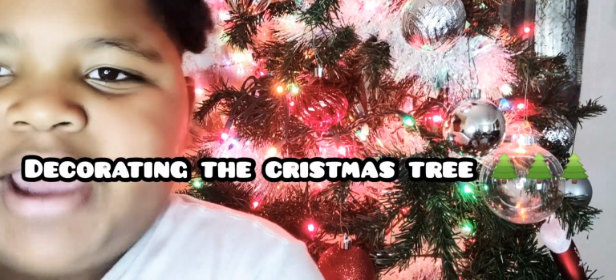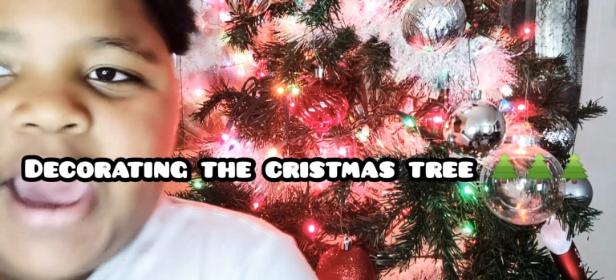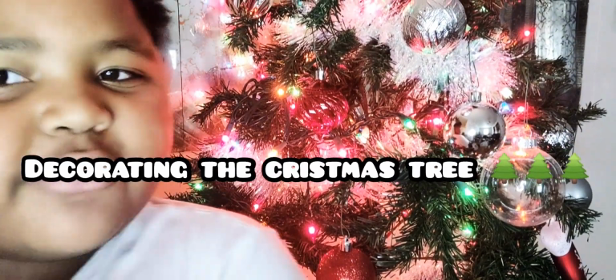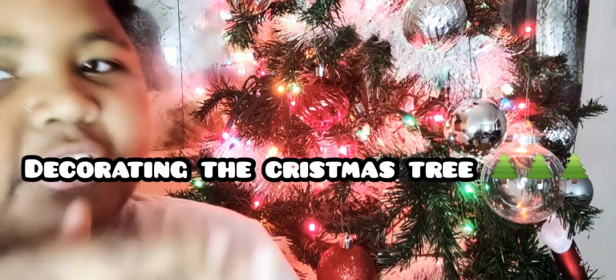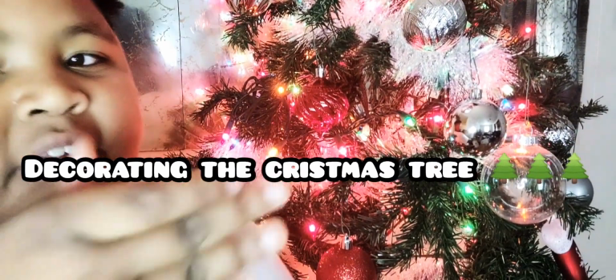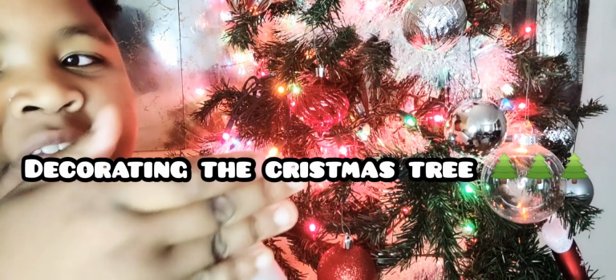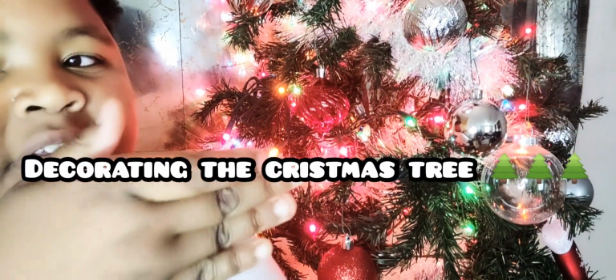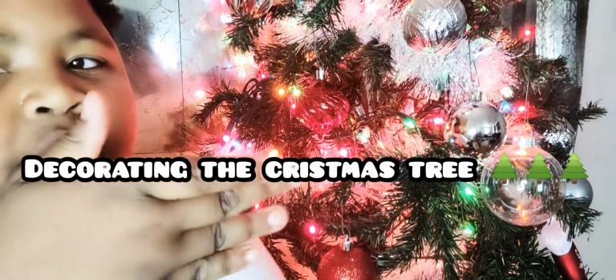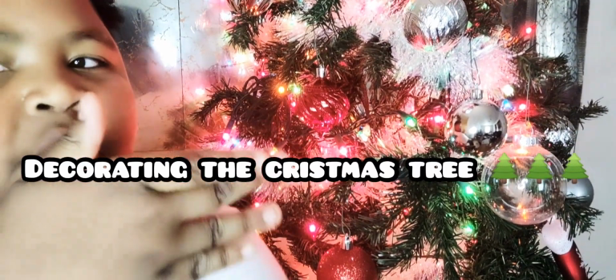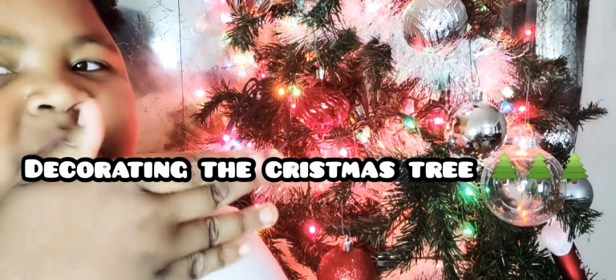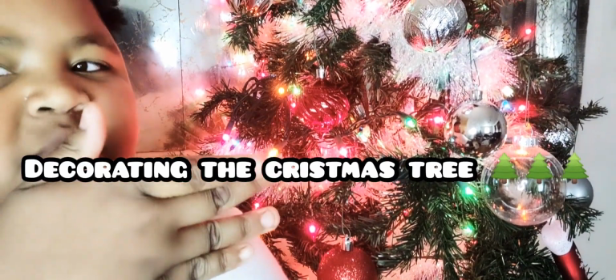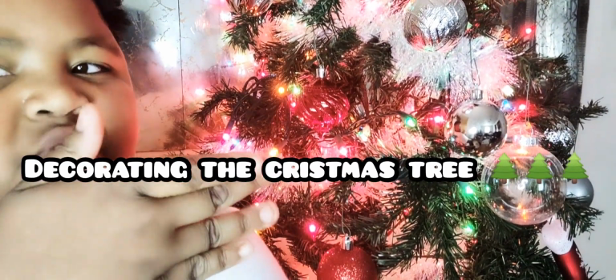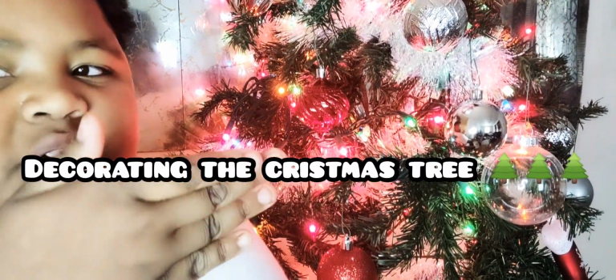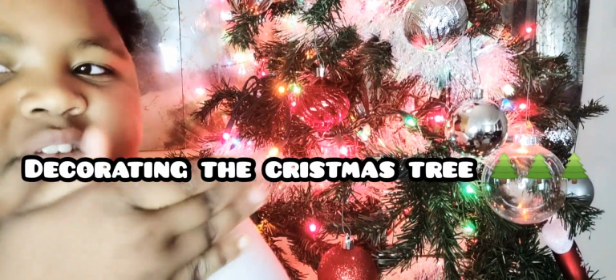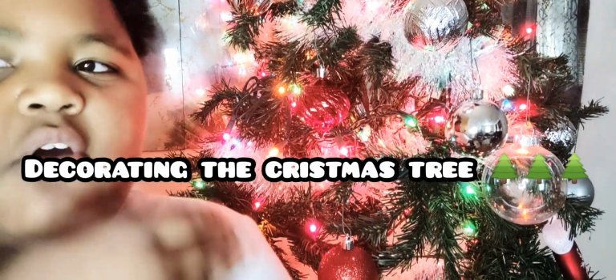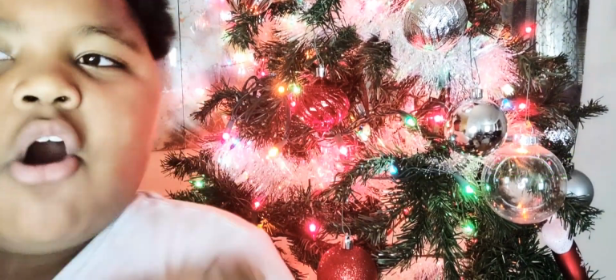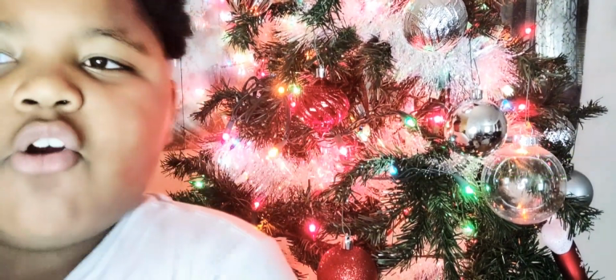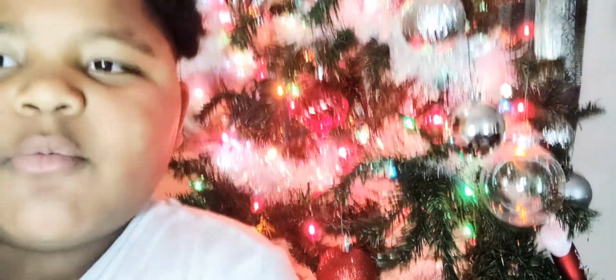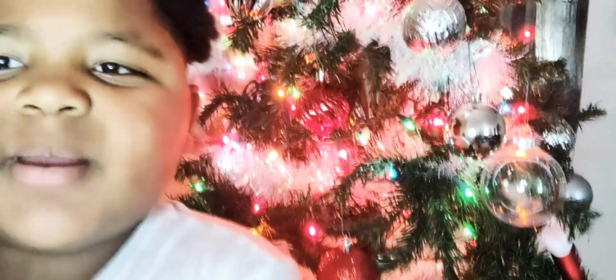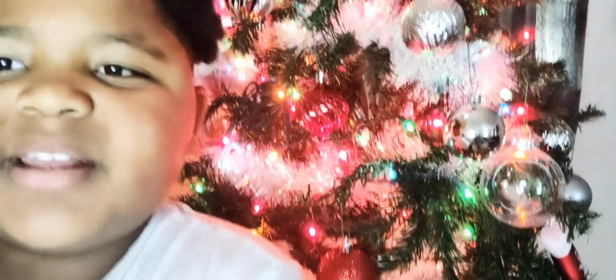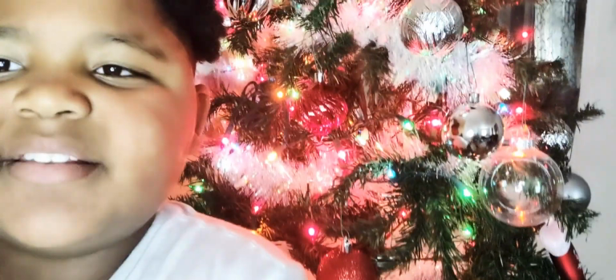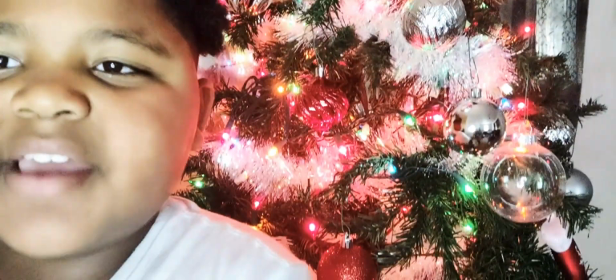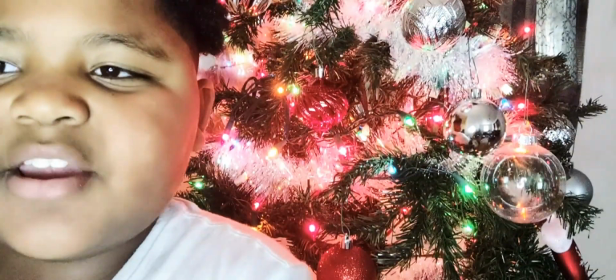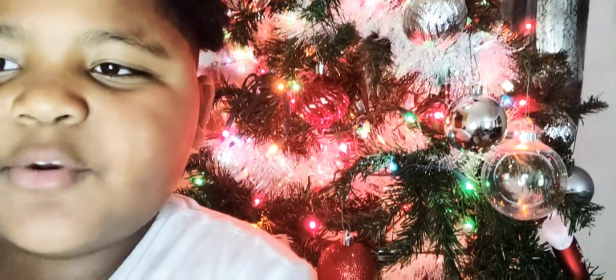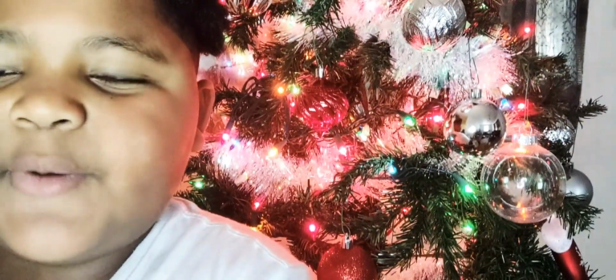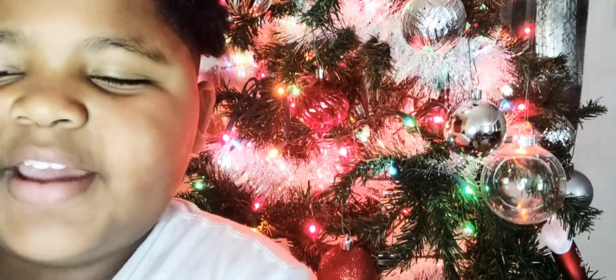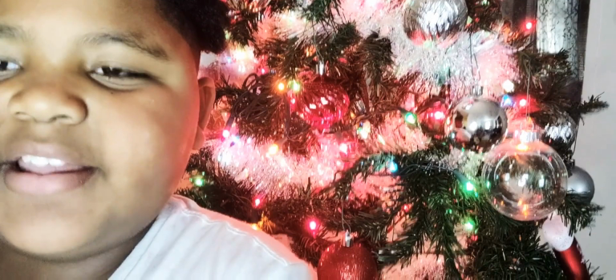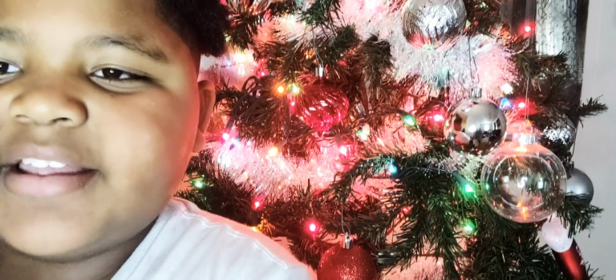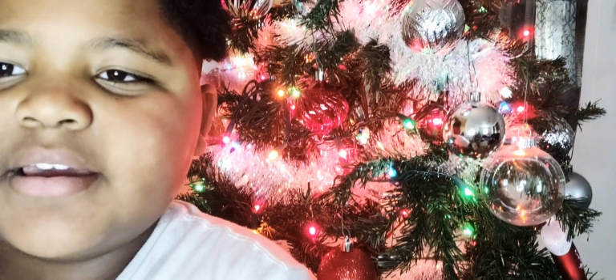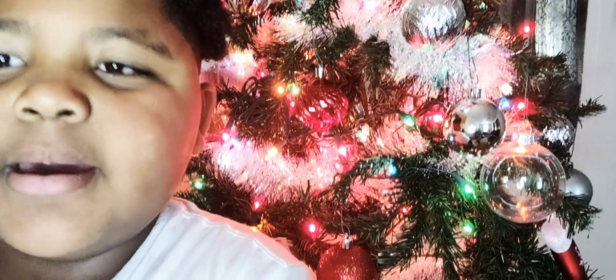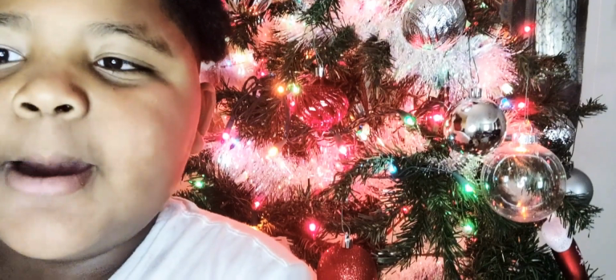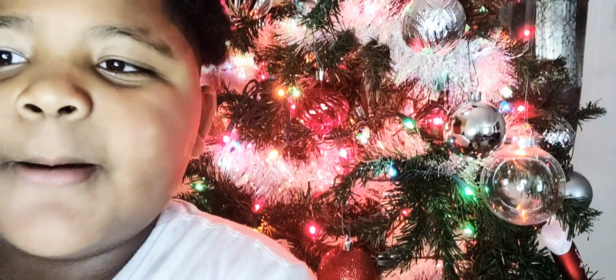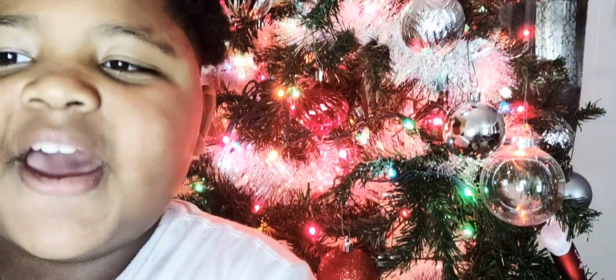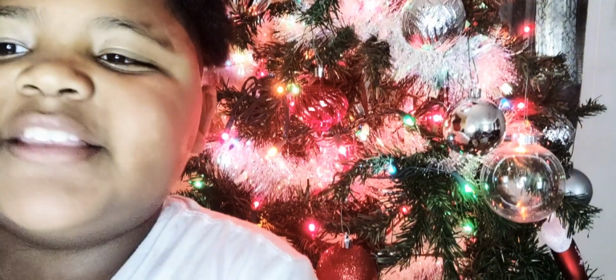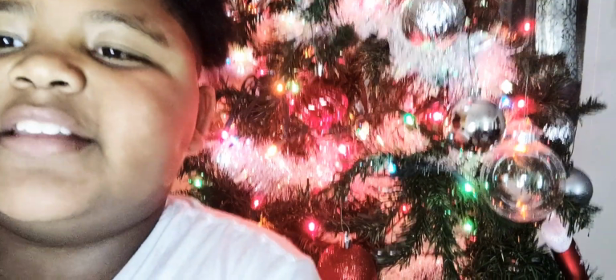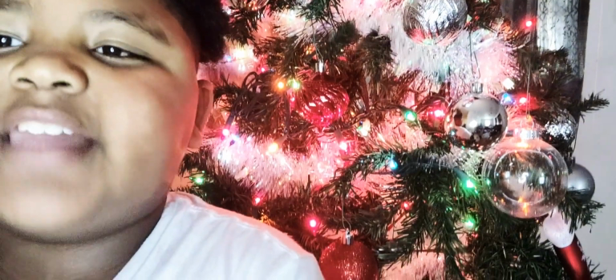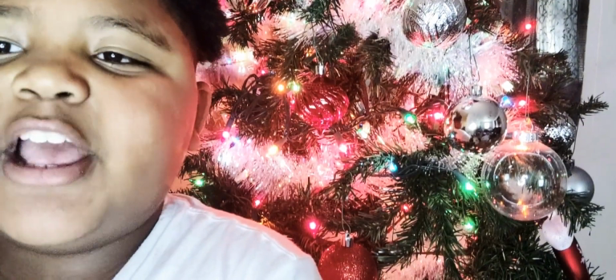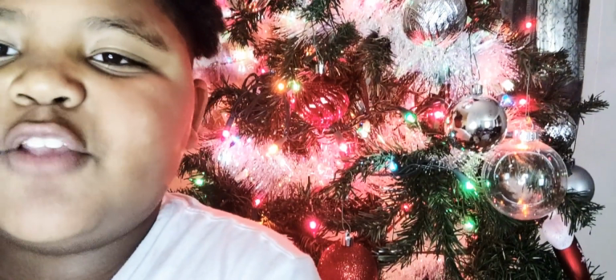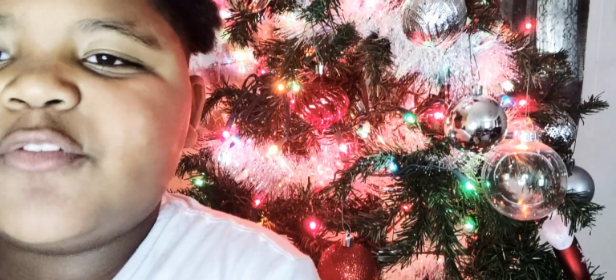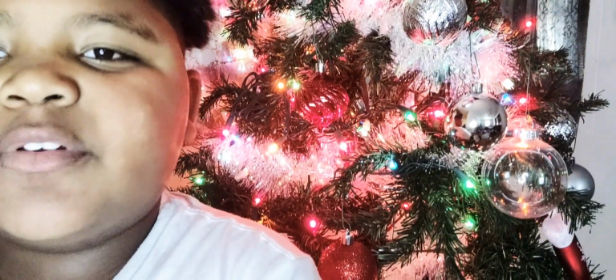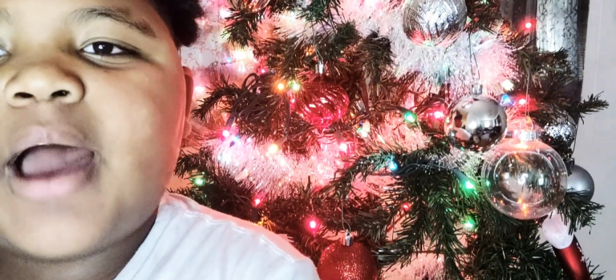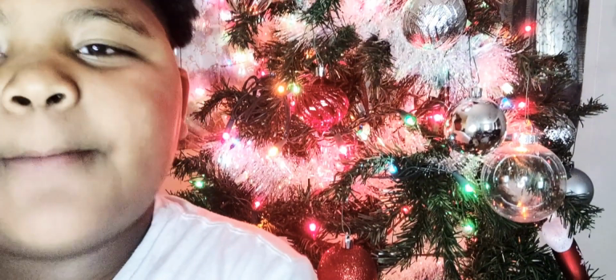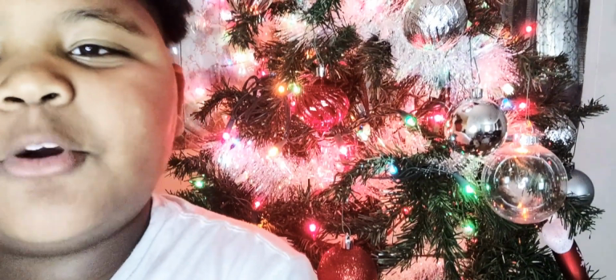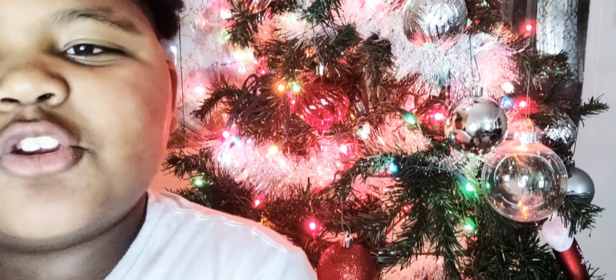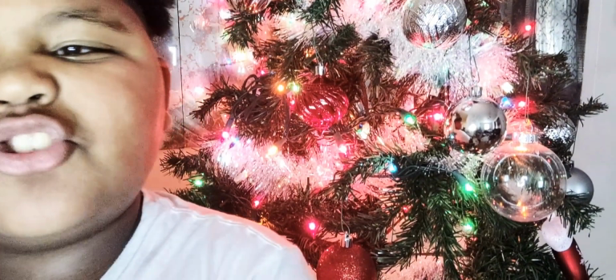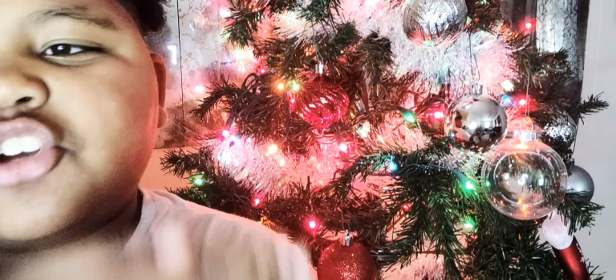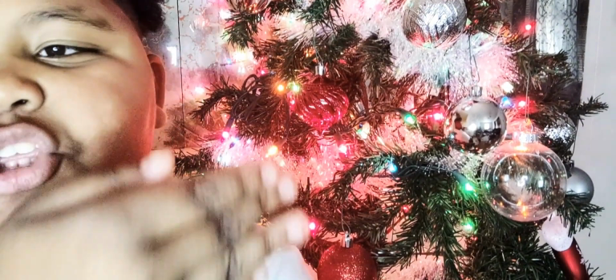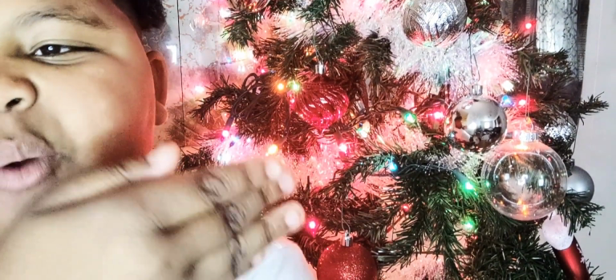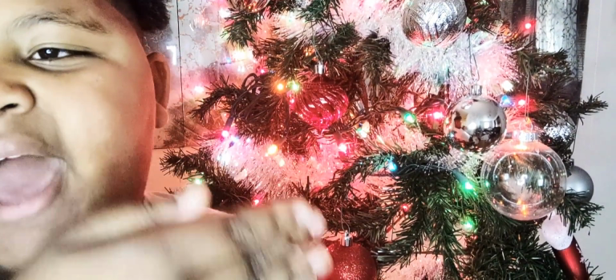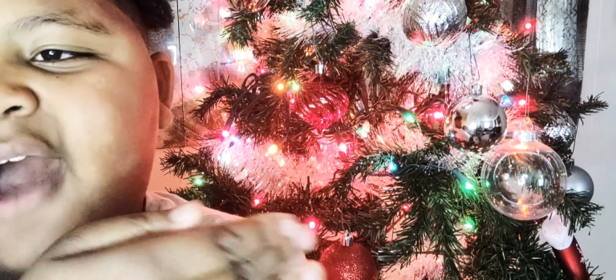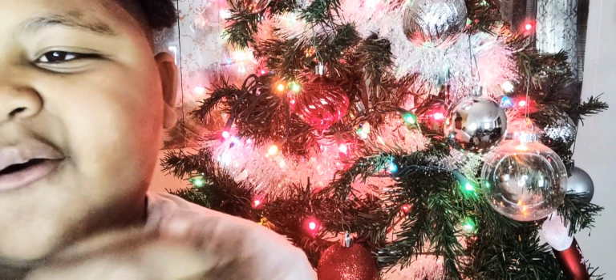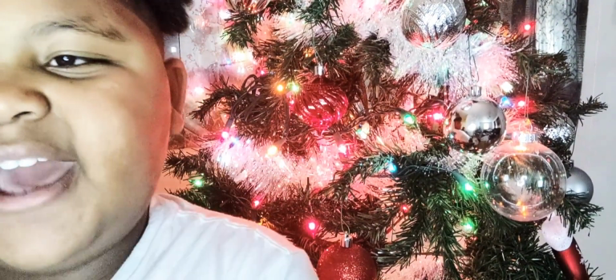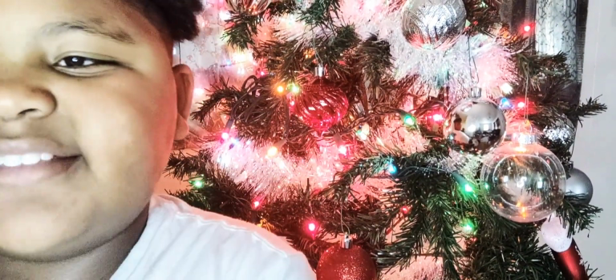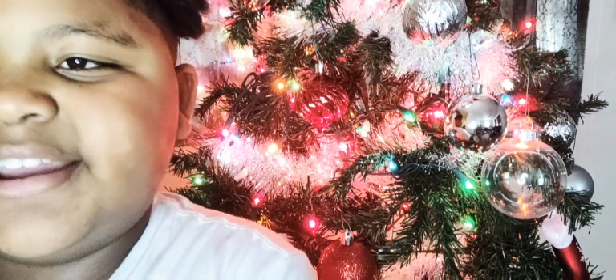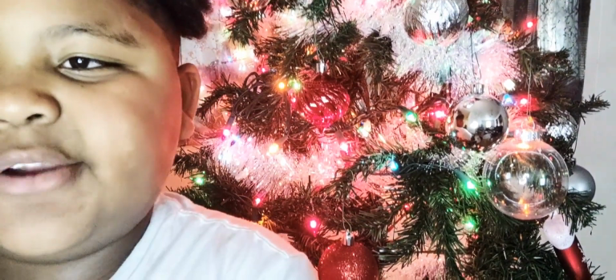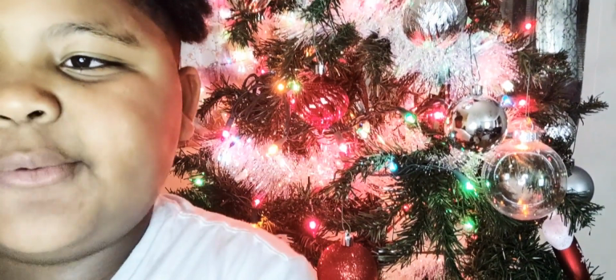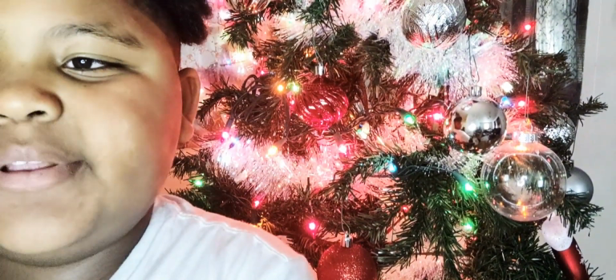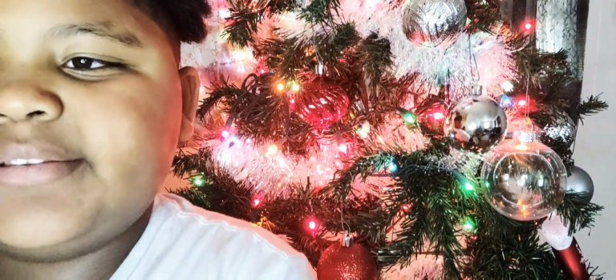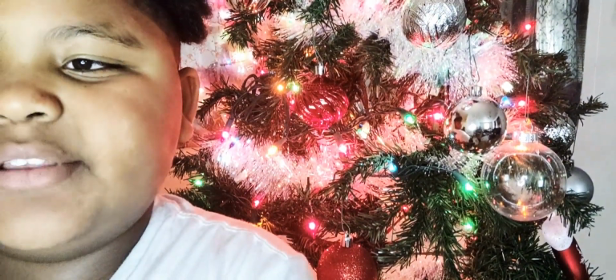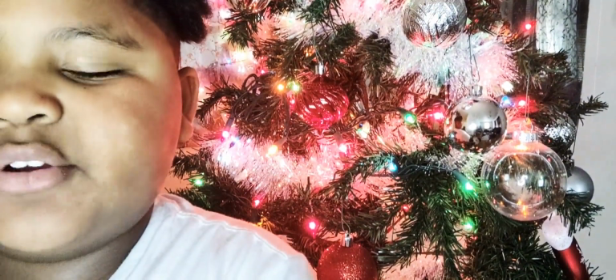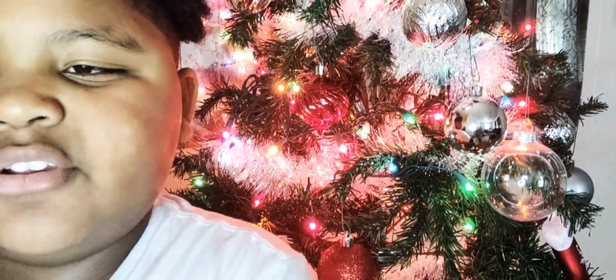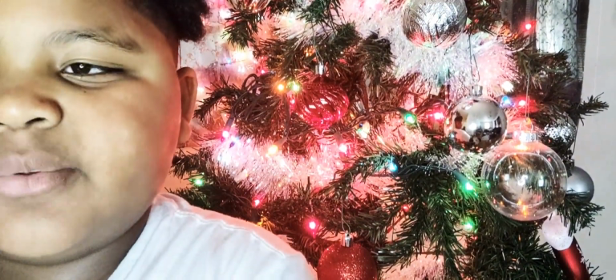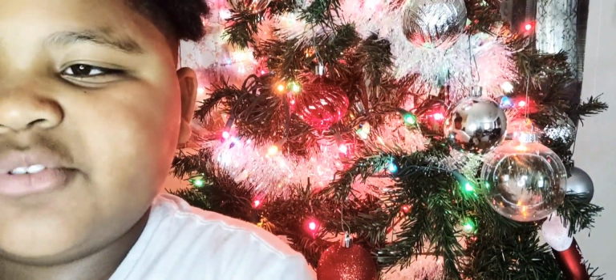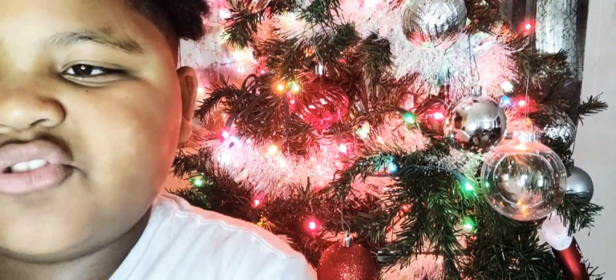As you can see, the Christmas tree is already decorated. In today's video, I'm going to show you how I decorated the Christmas tree.